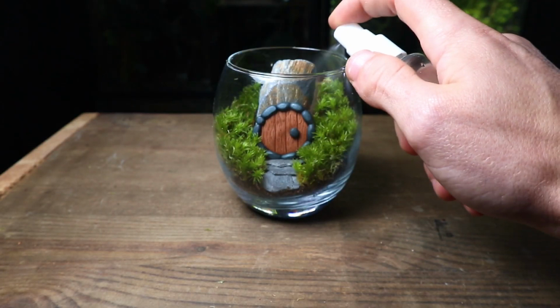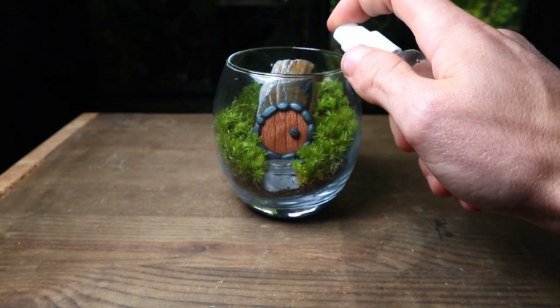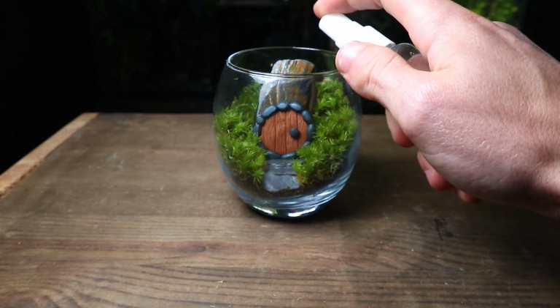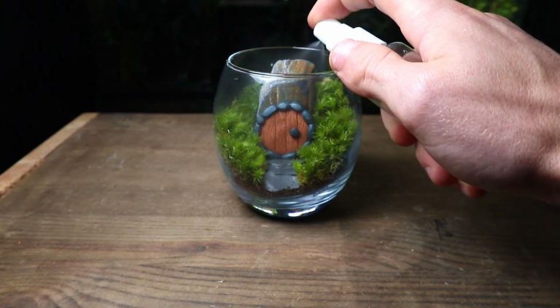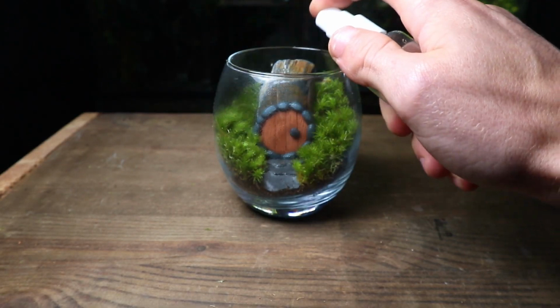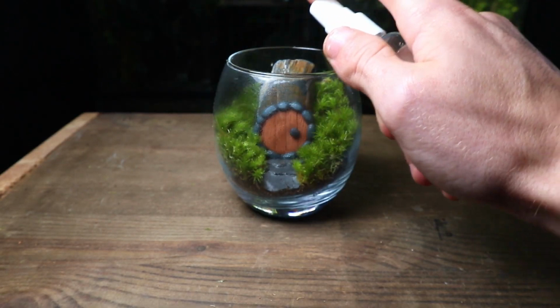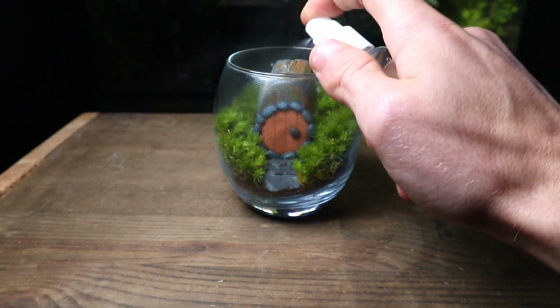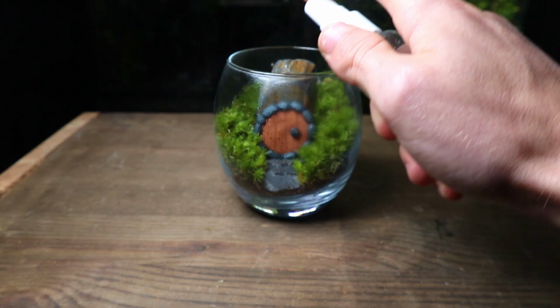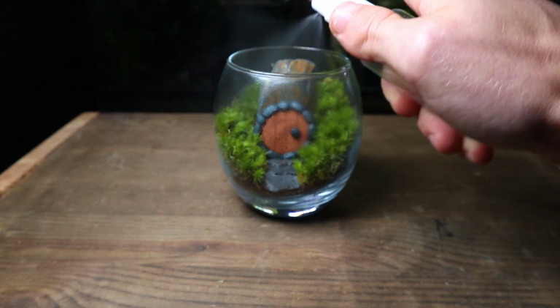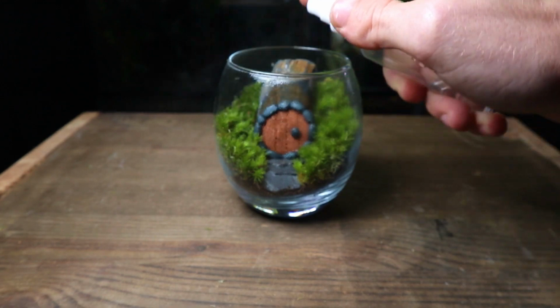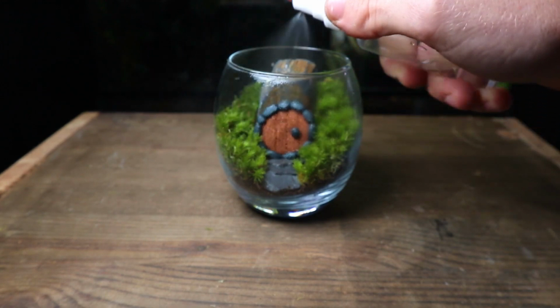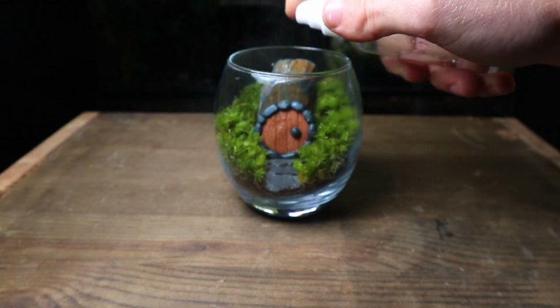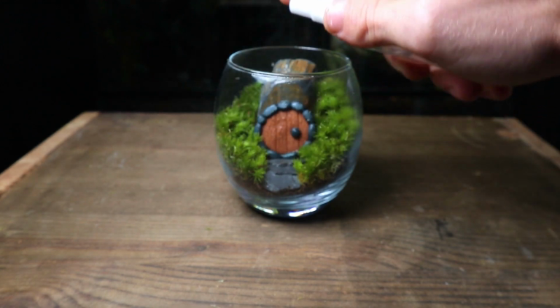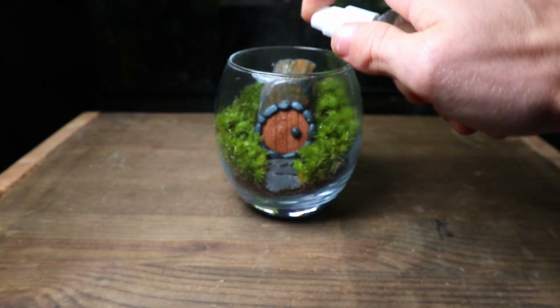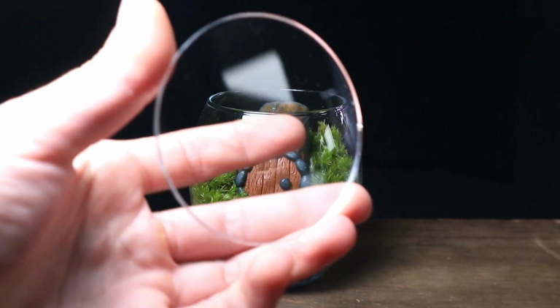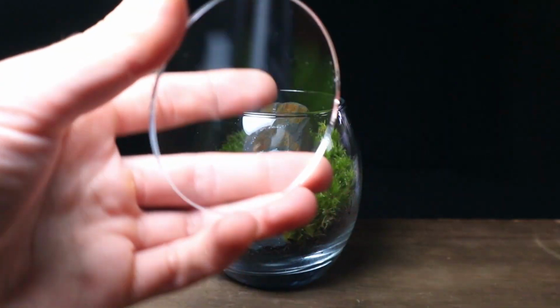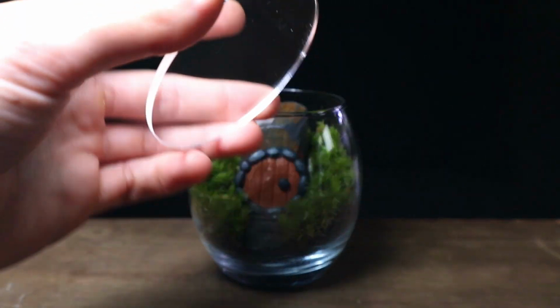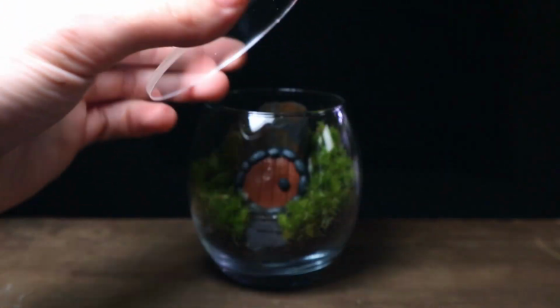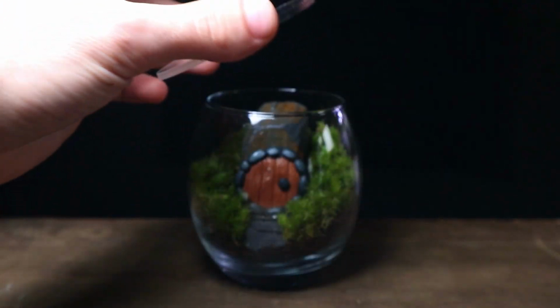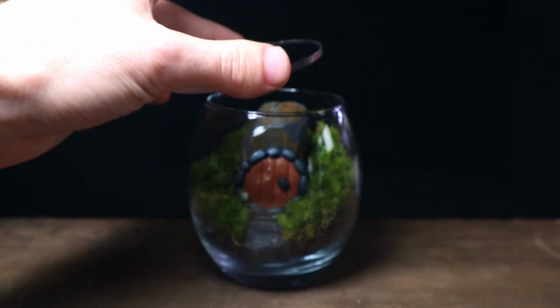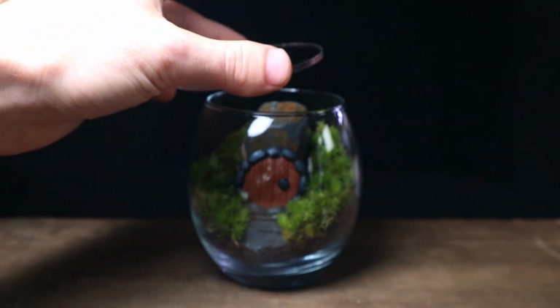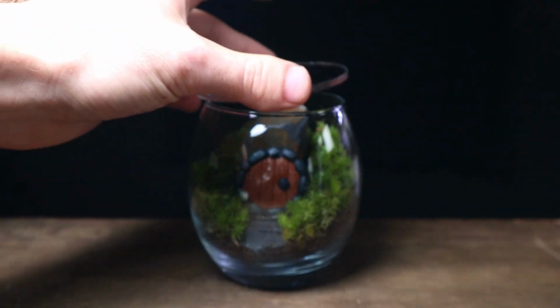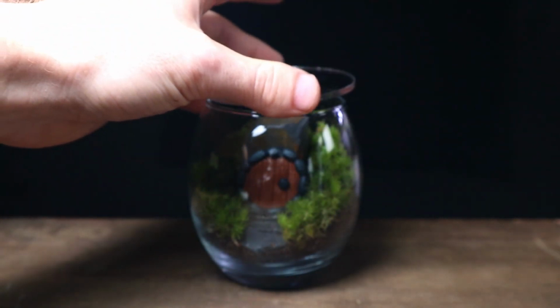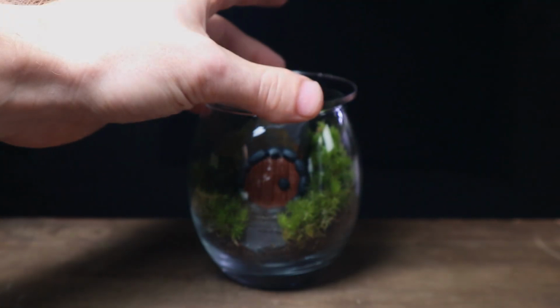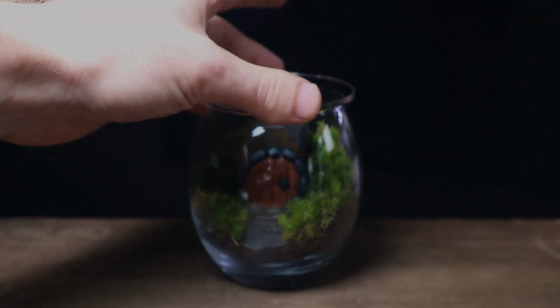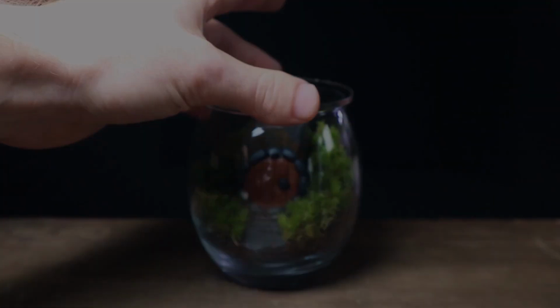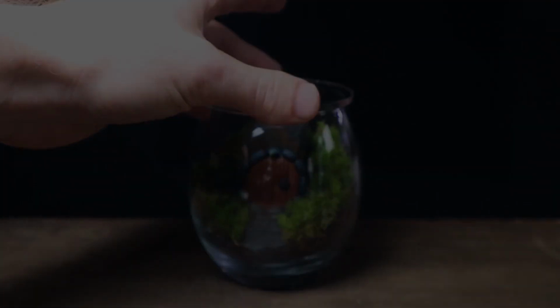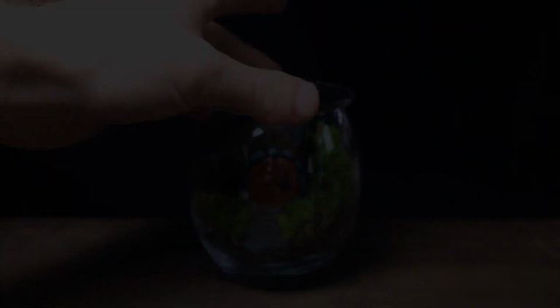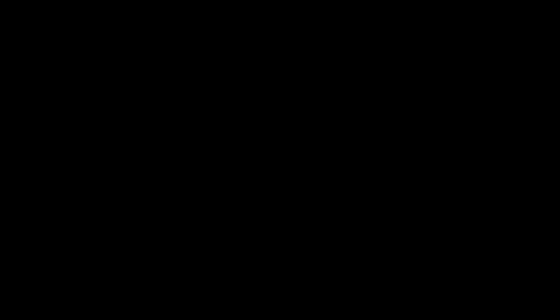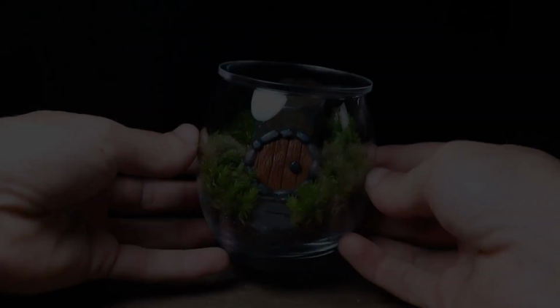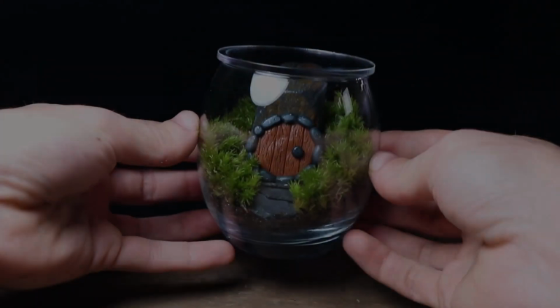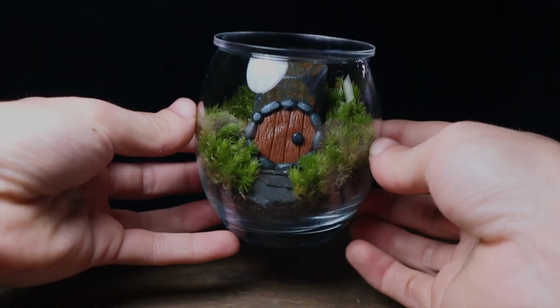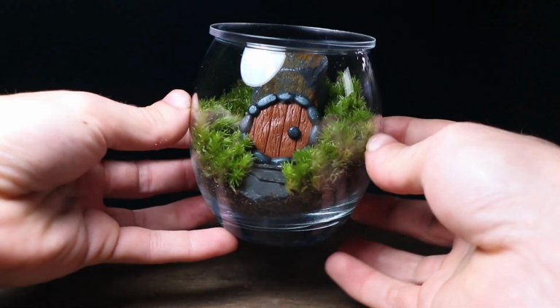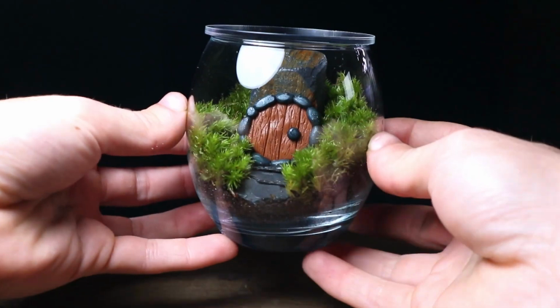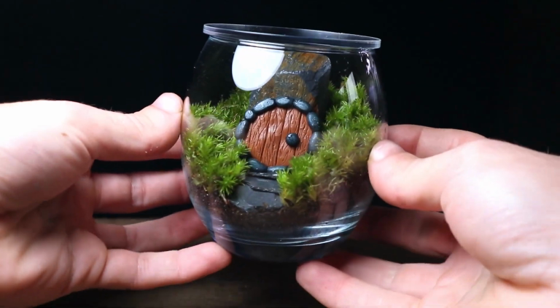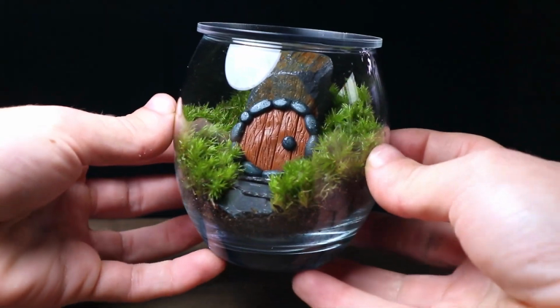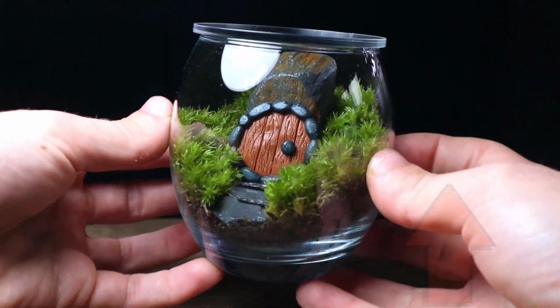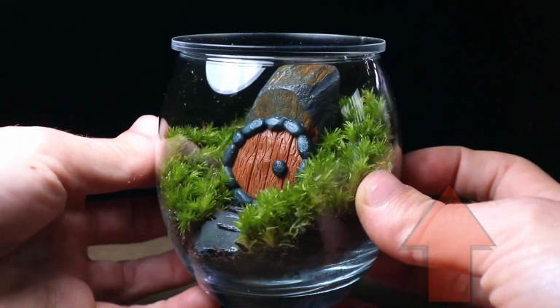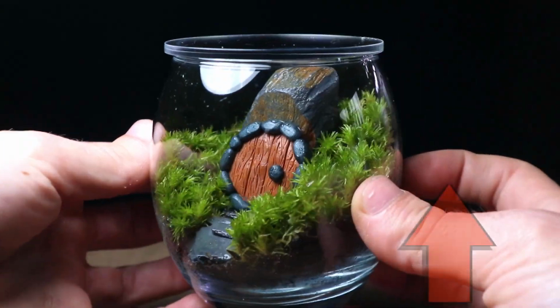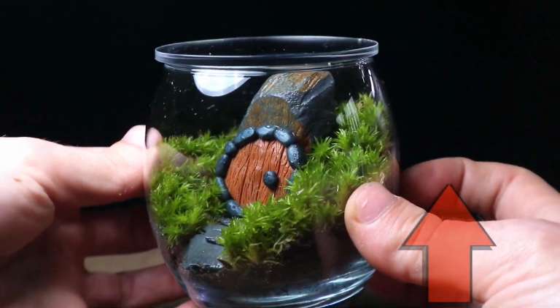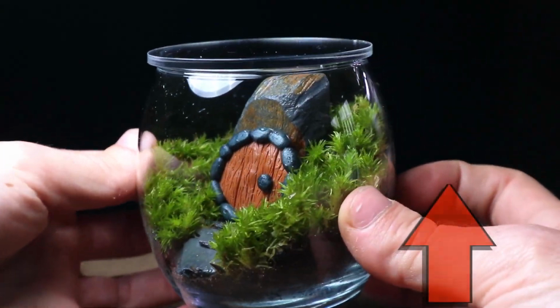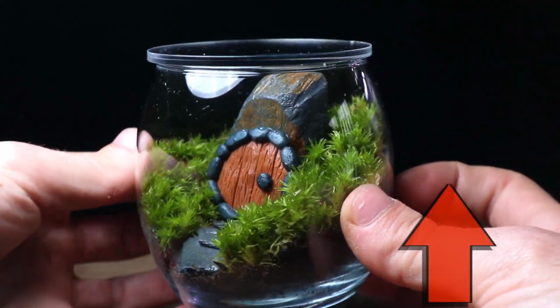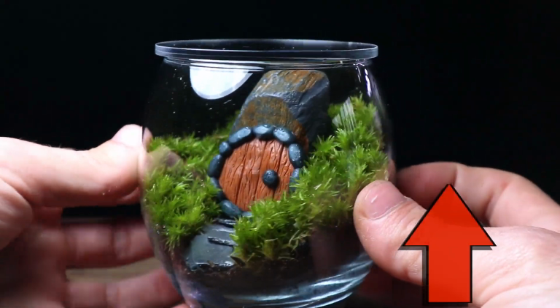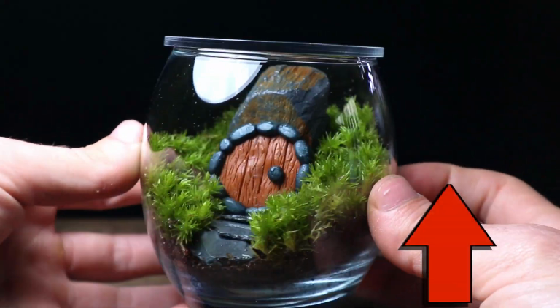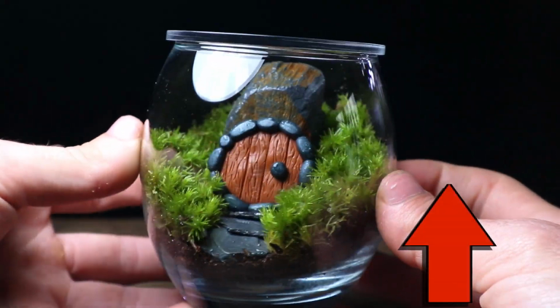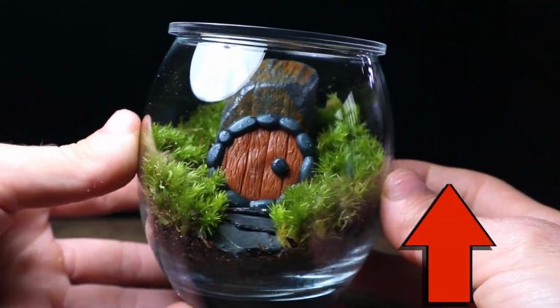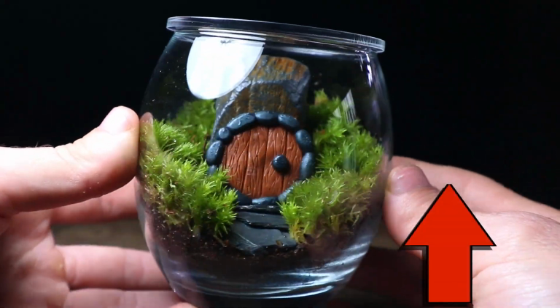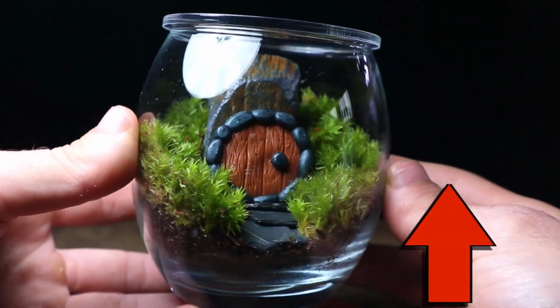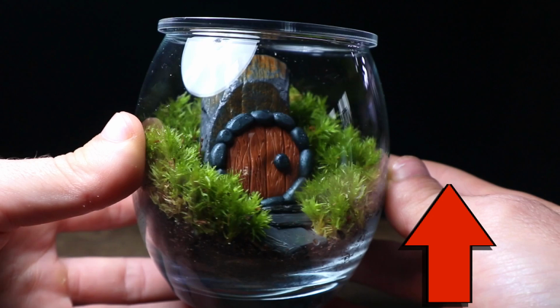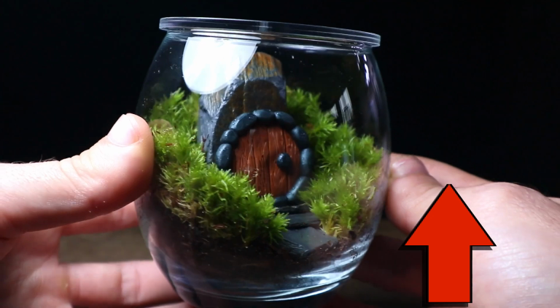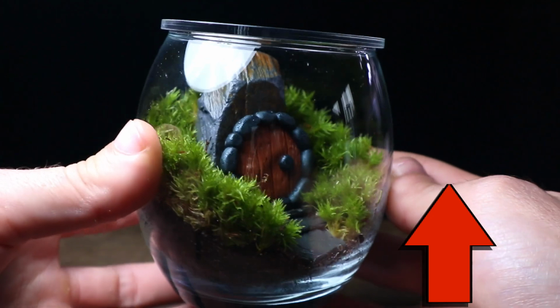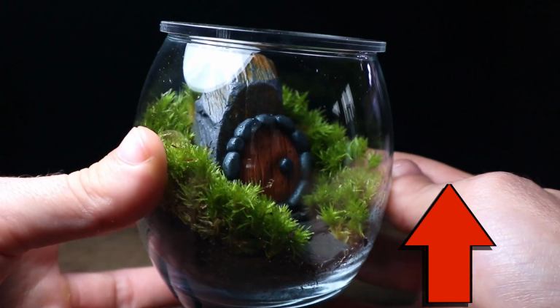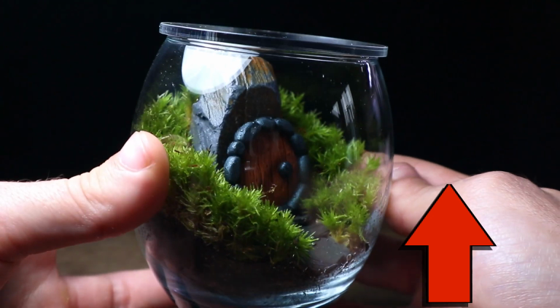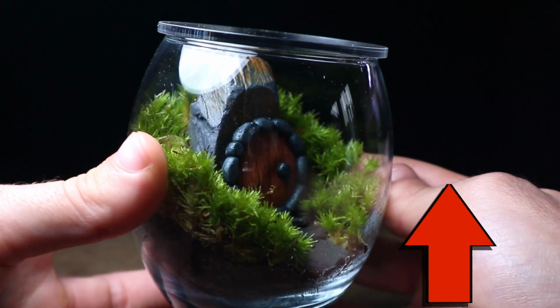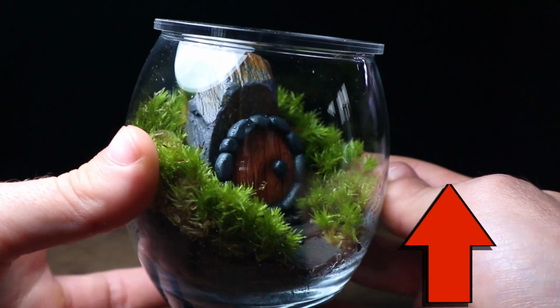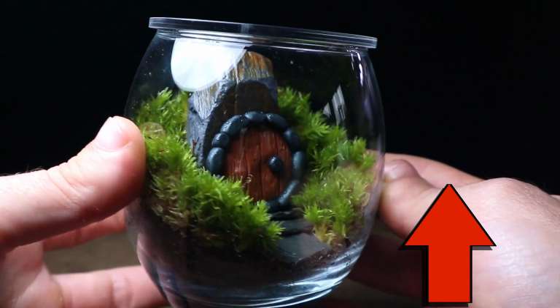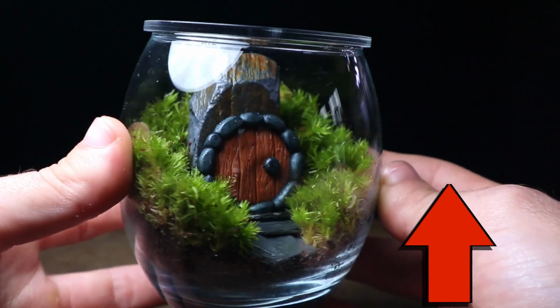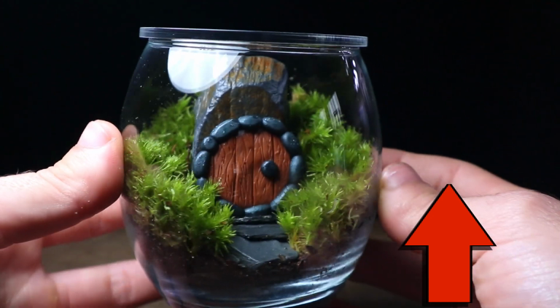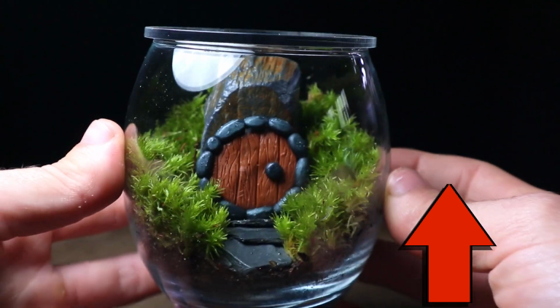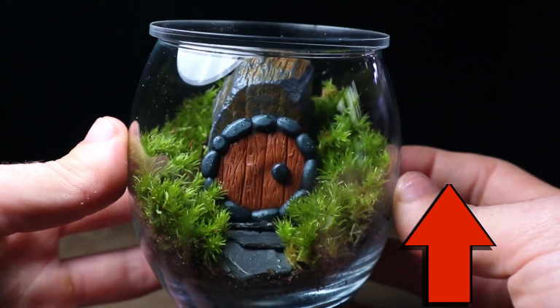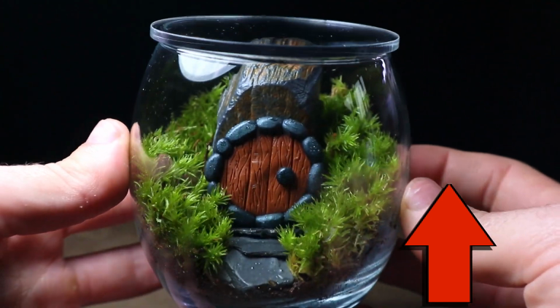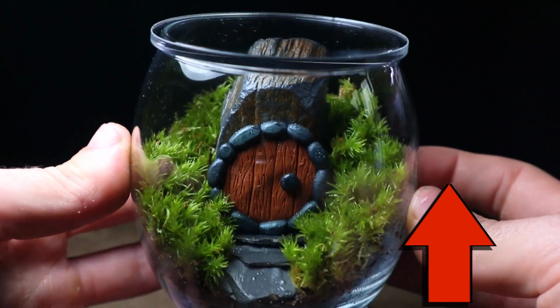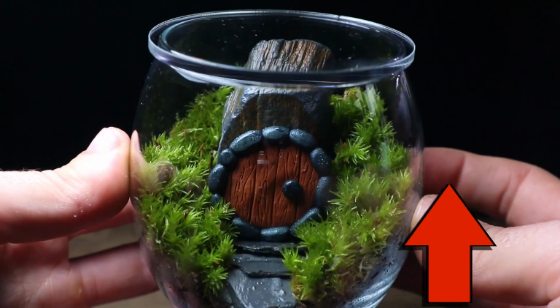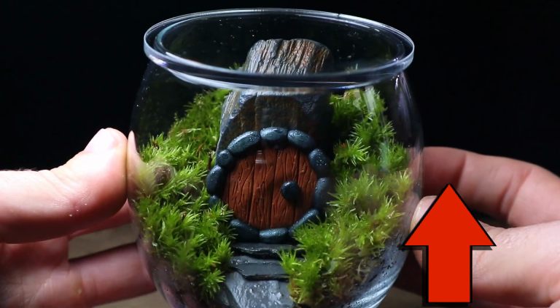A light spray down, pop on the lid and it's finished. Now watch this video to learn how to make a terrarium from scratch.